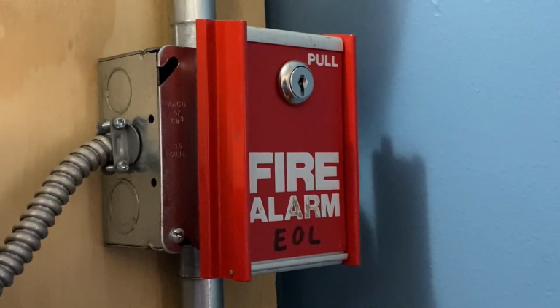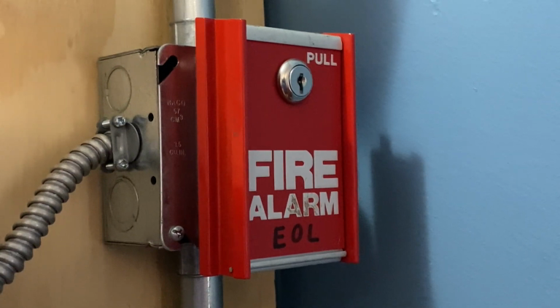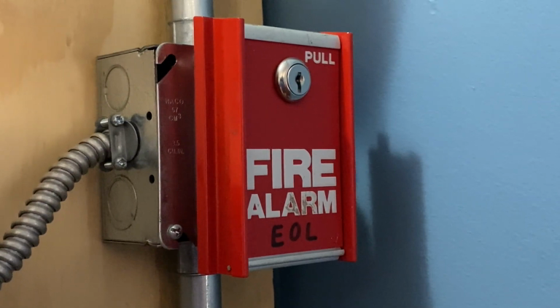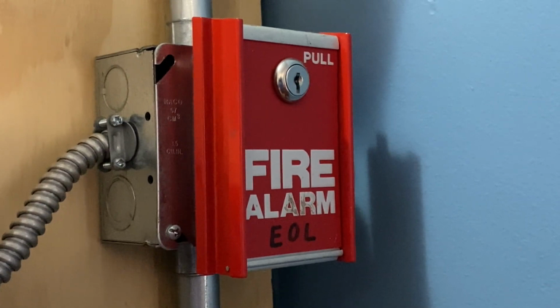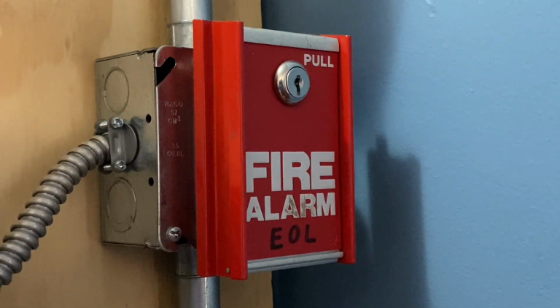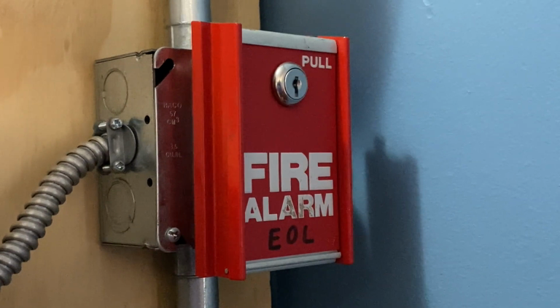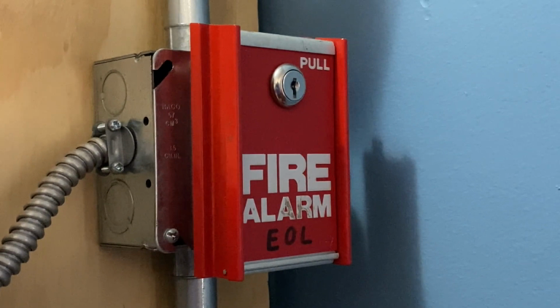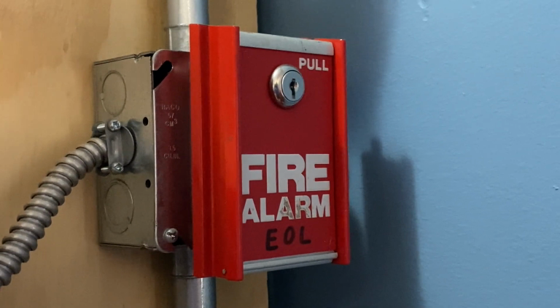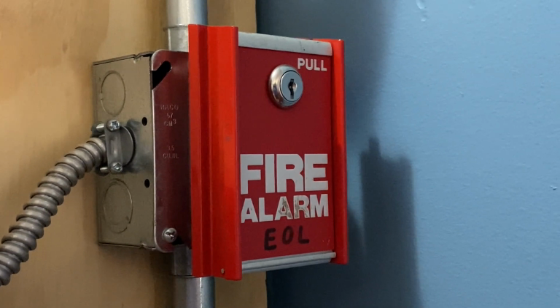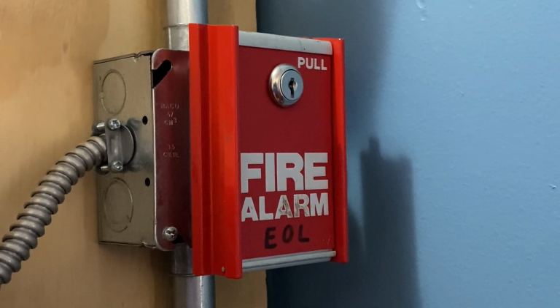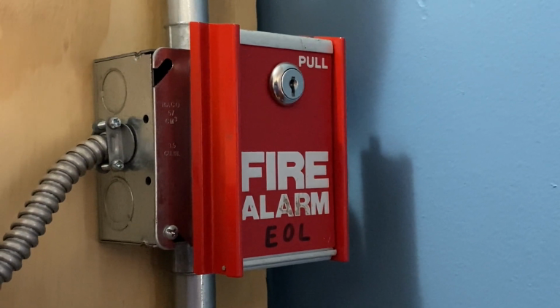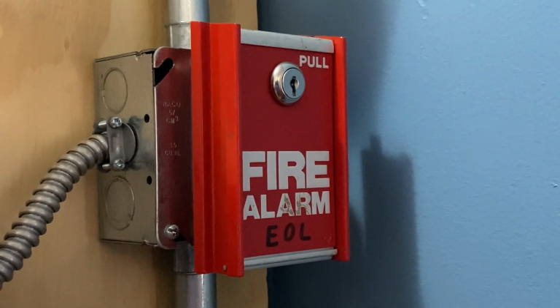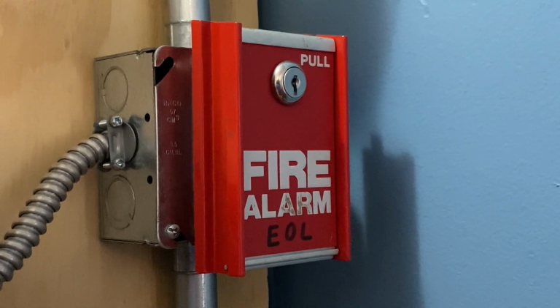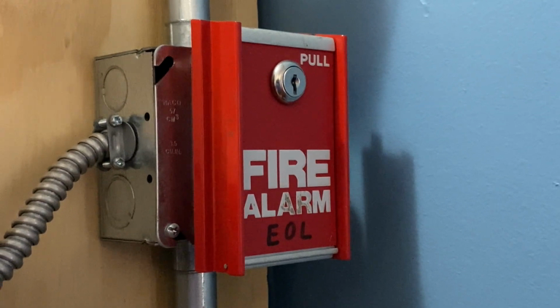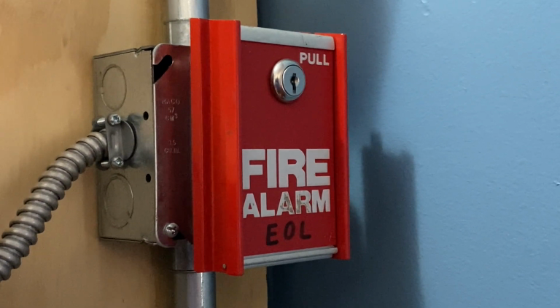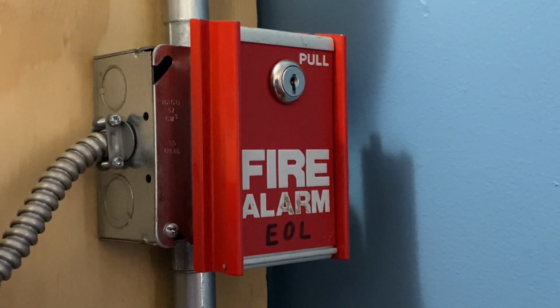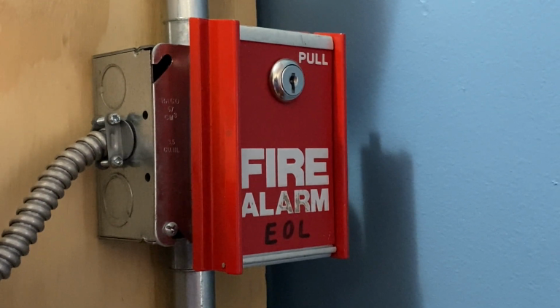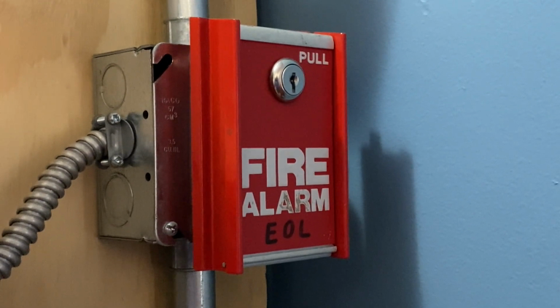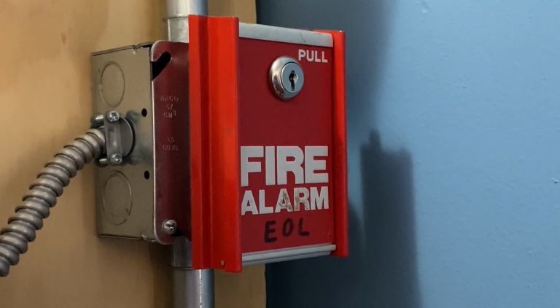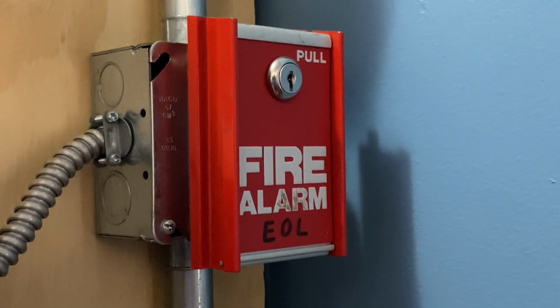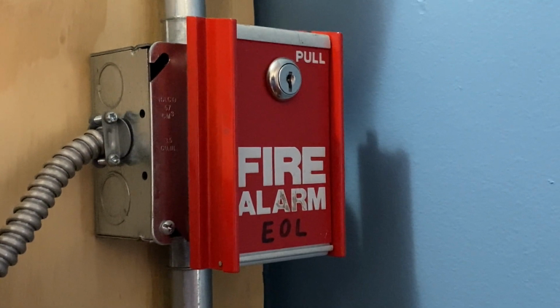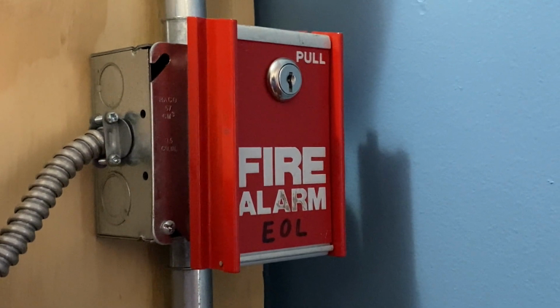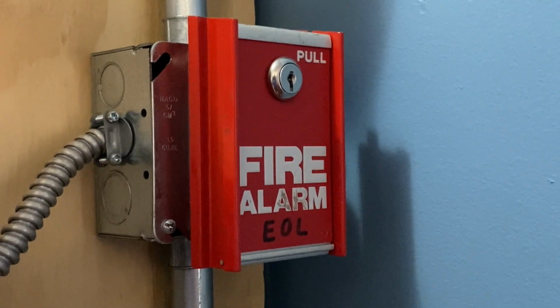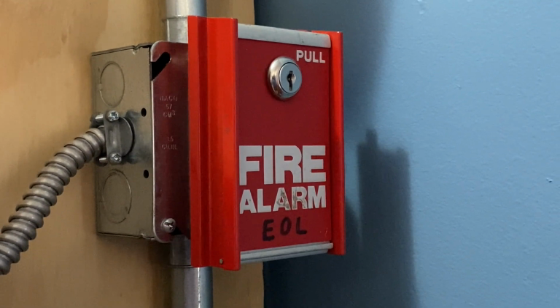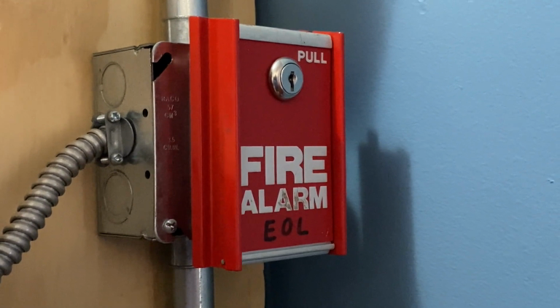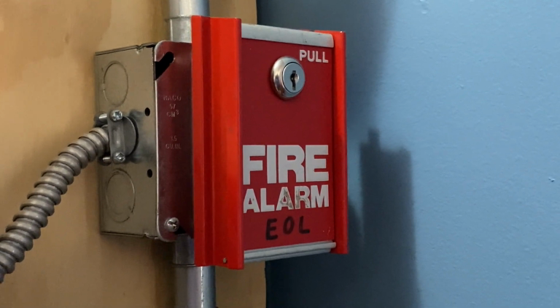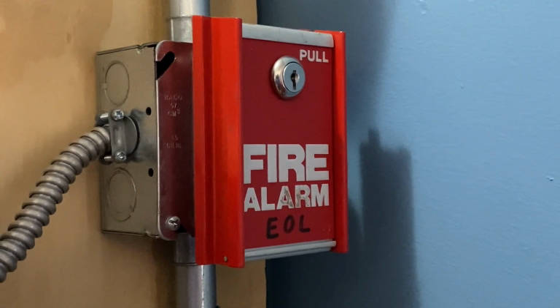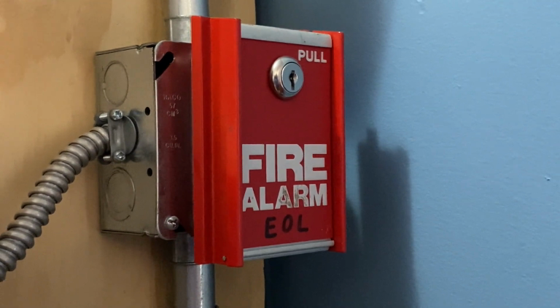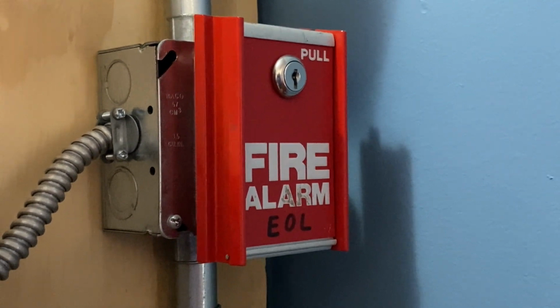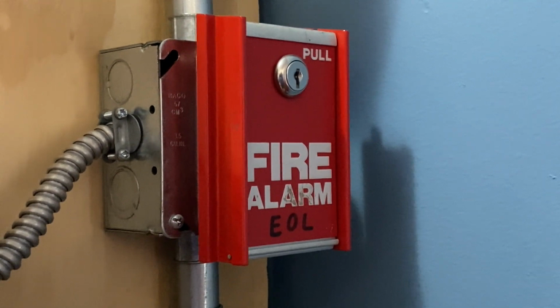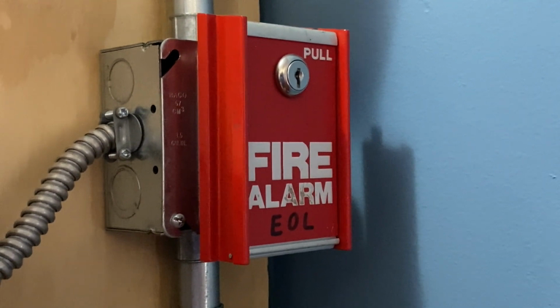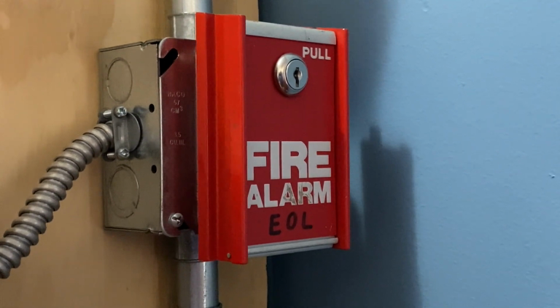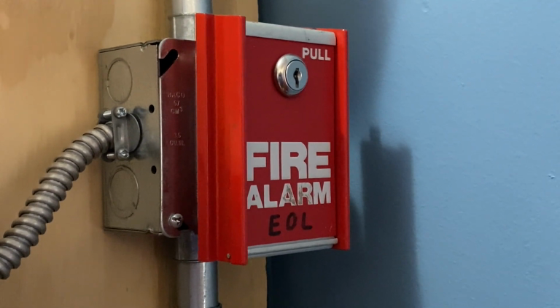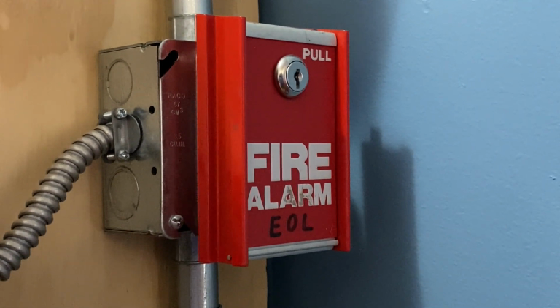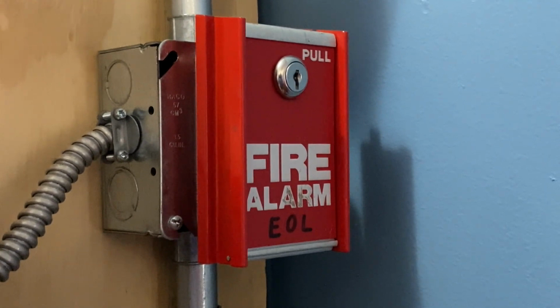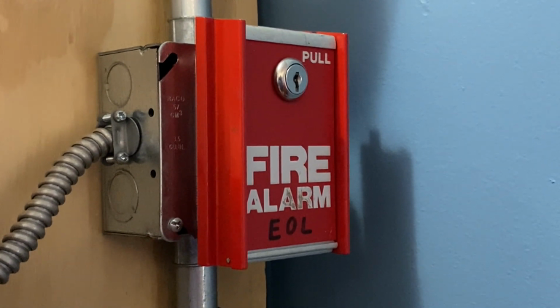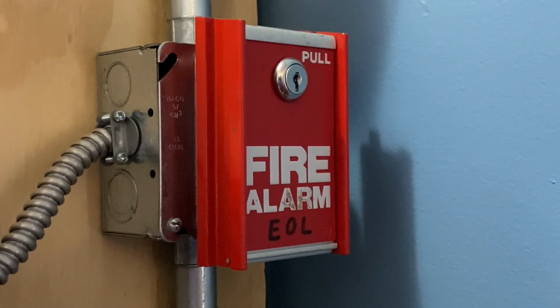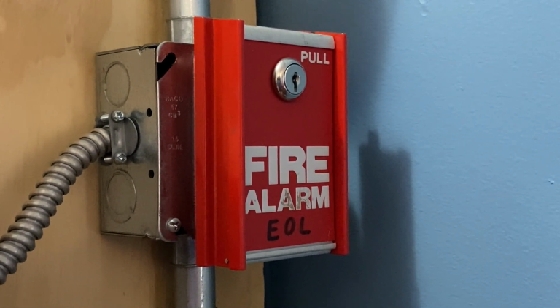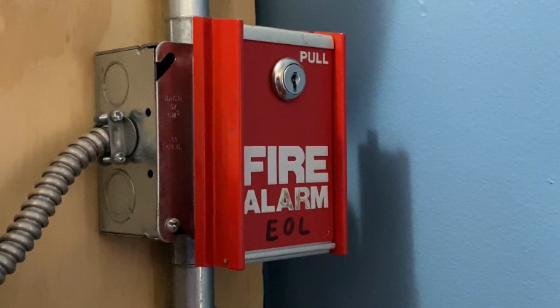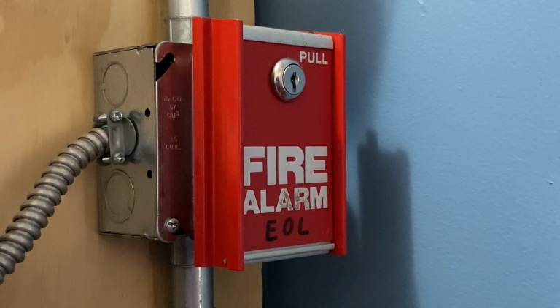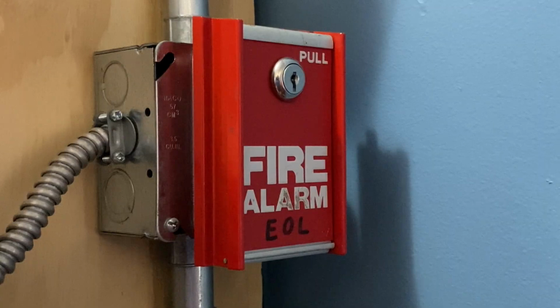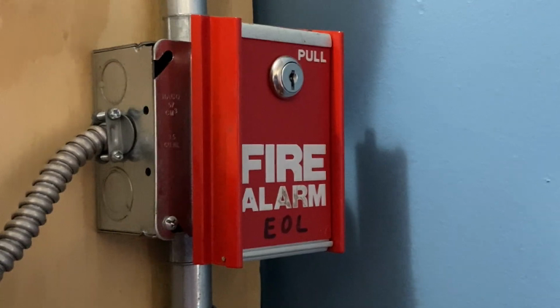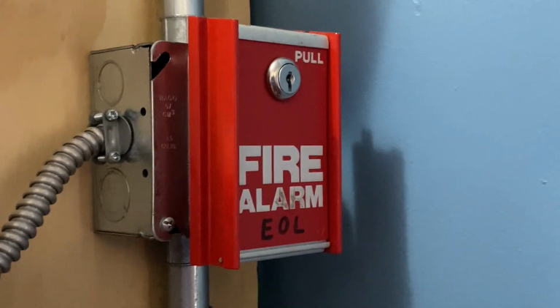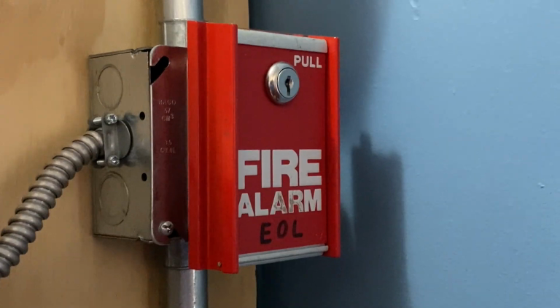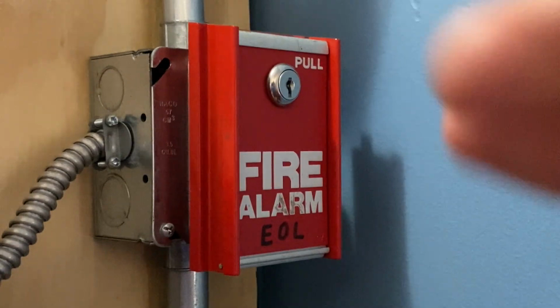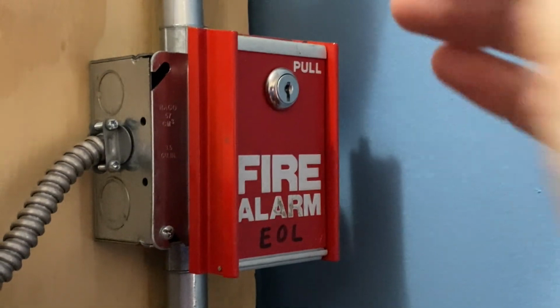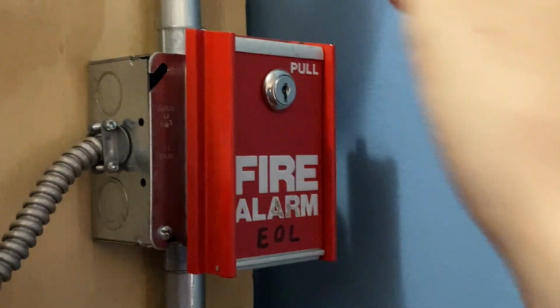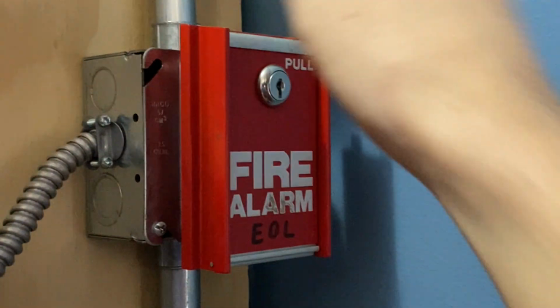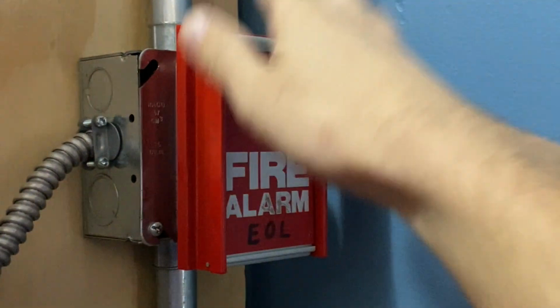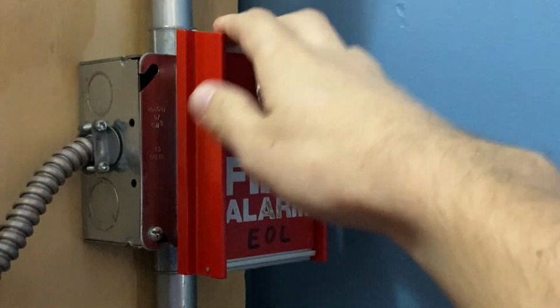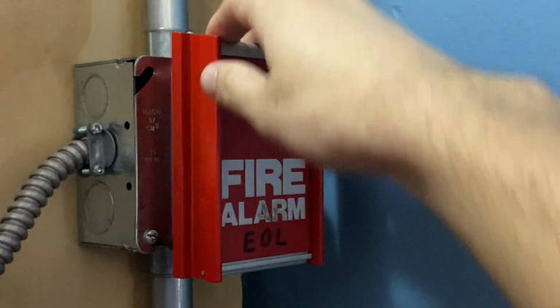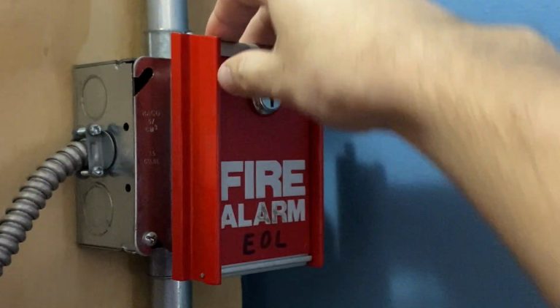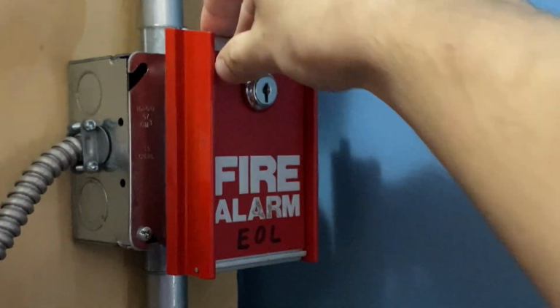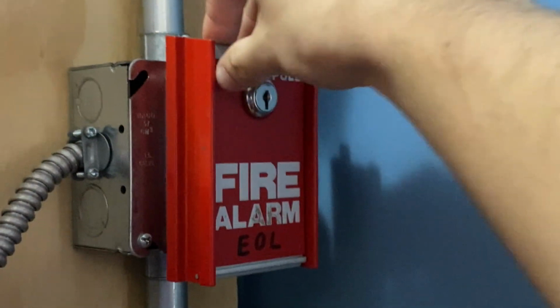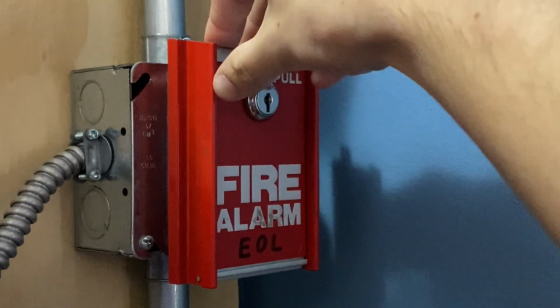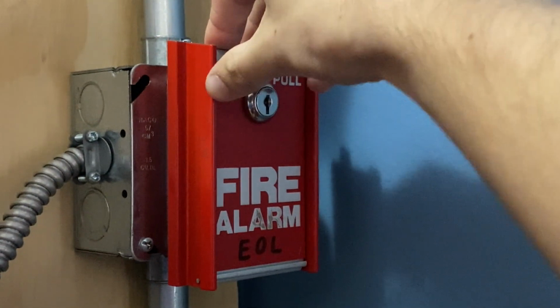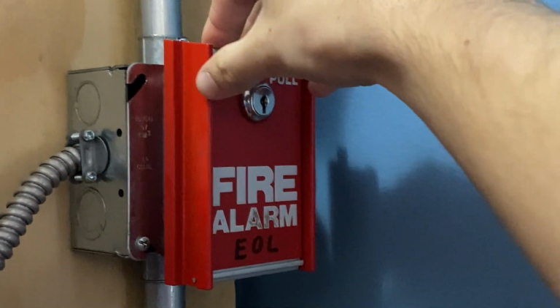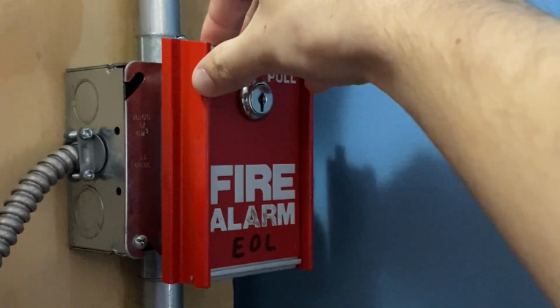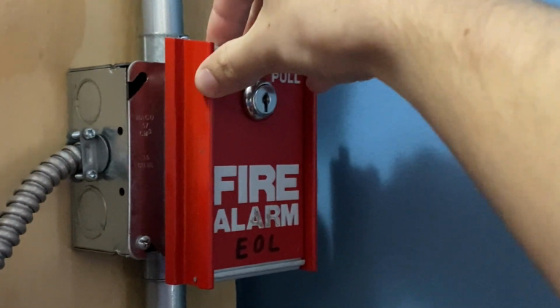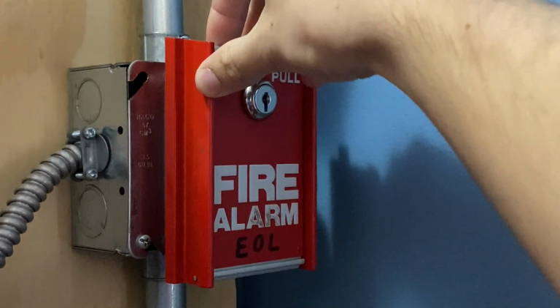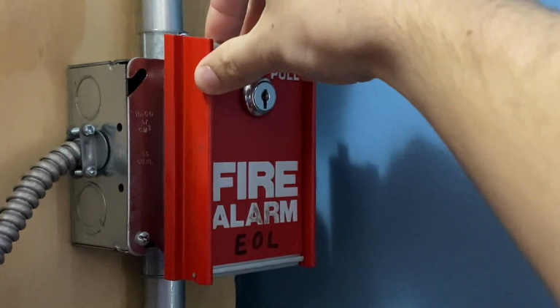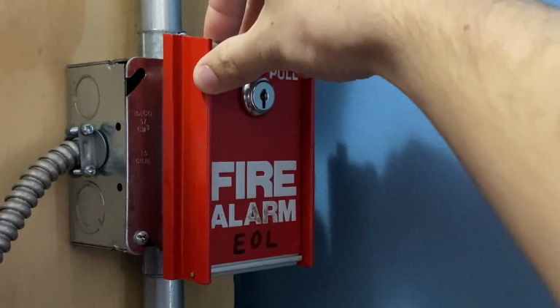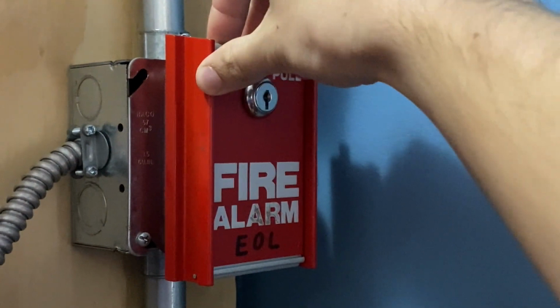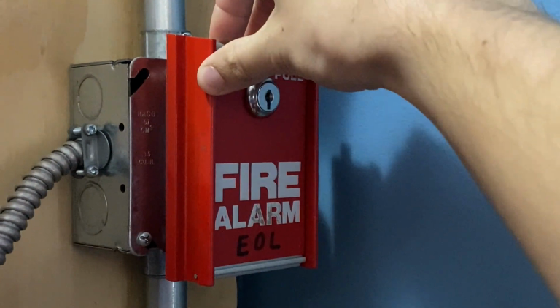To finish off today's test, I'm going to go ahead and pull the FCI MS6. Here we go. Three, two, one.